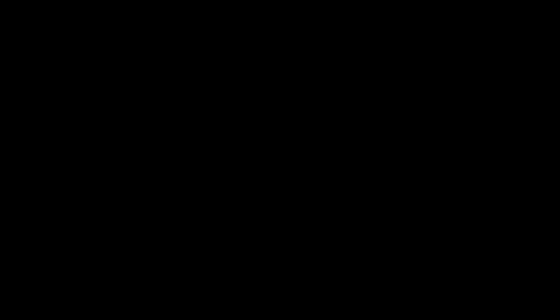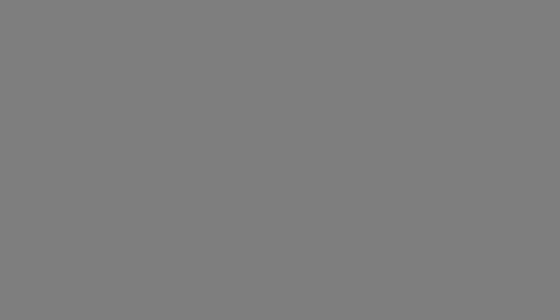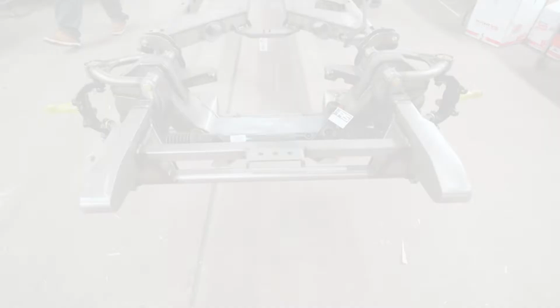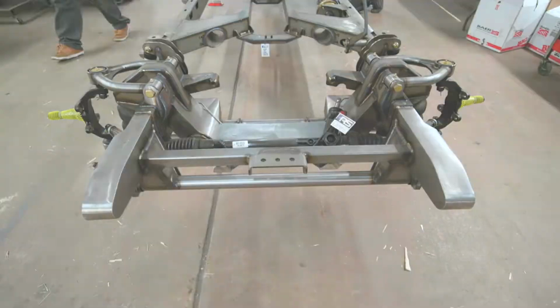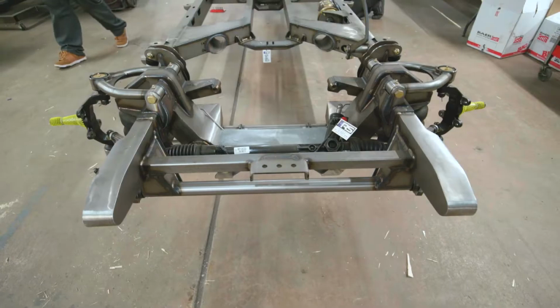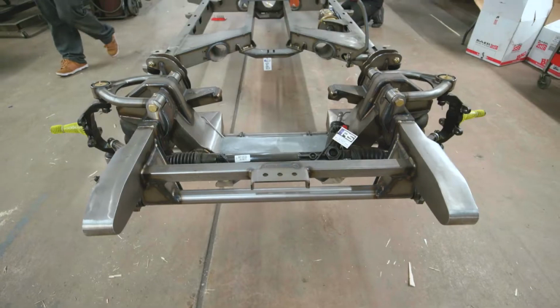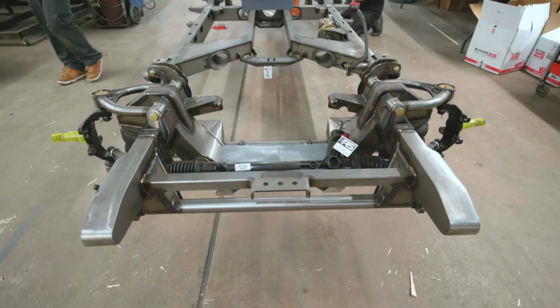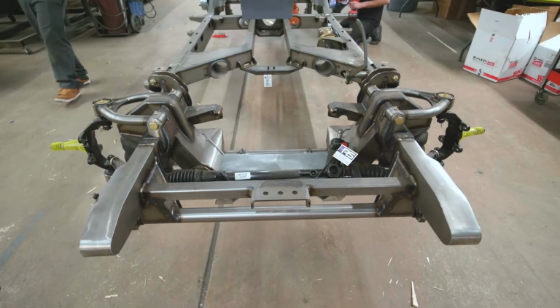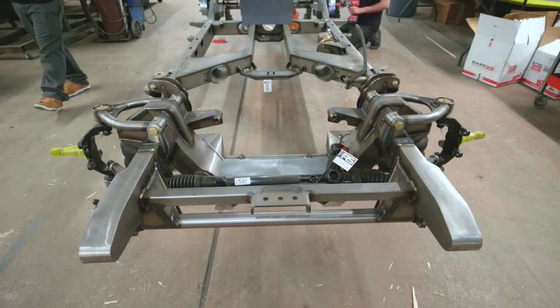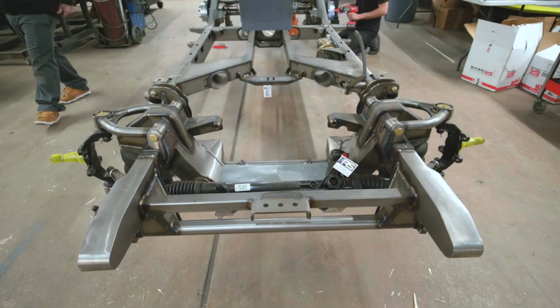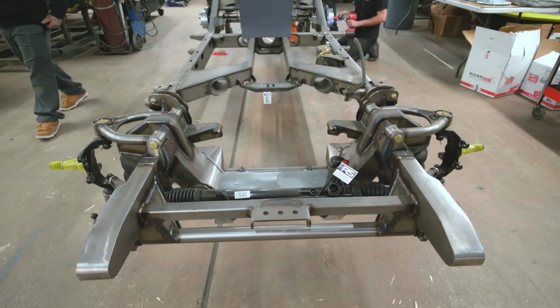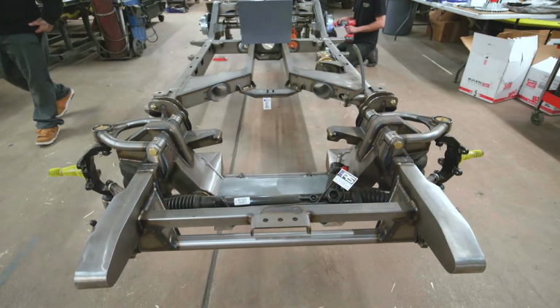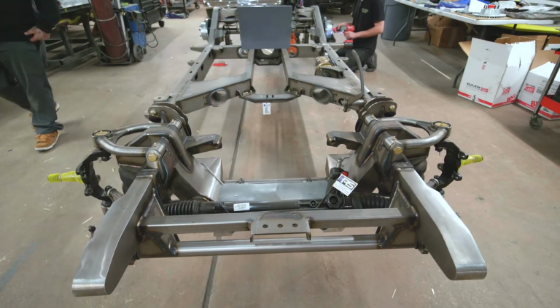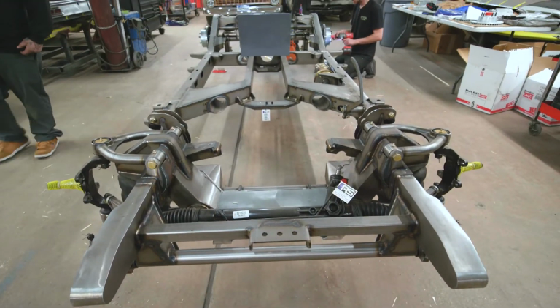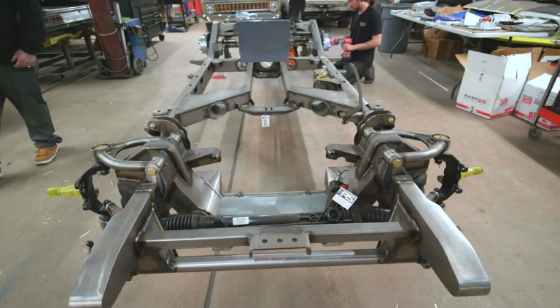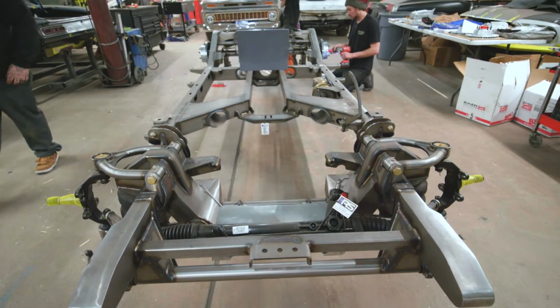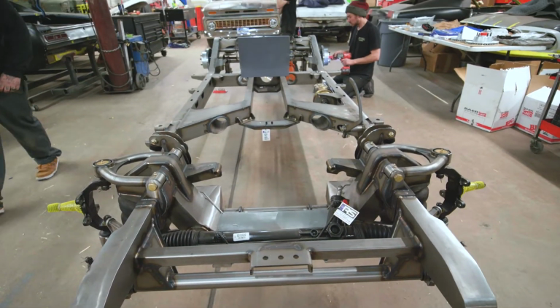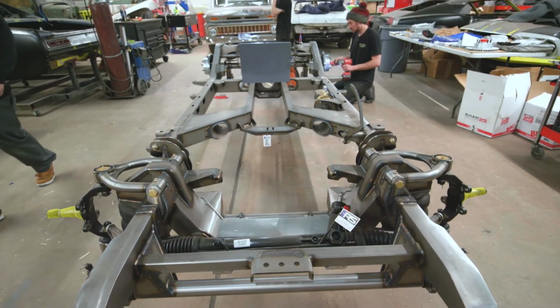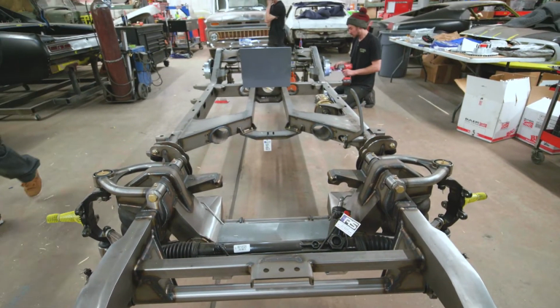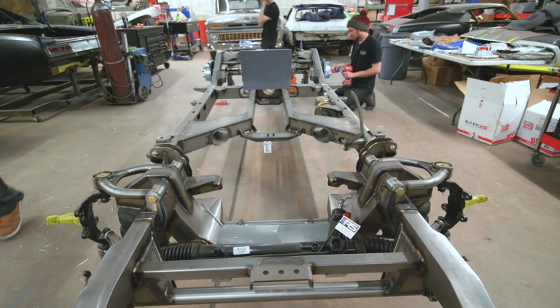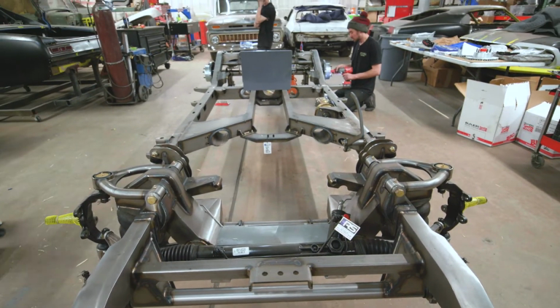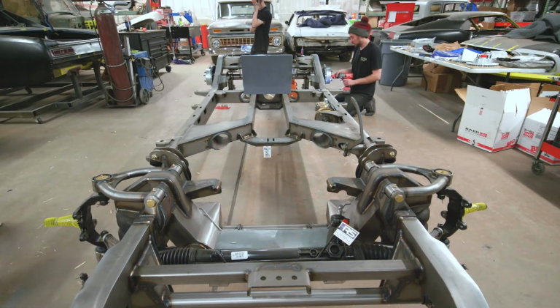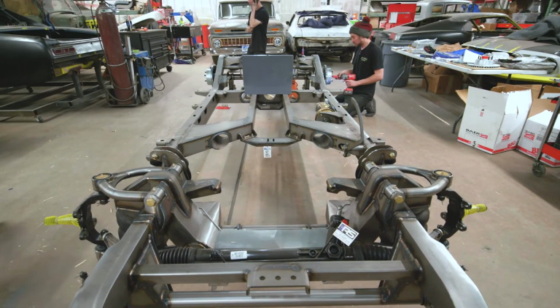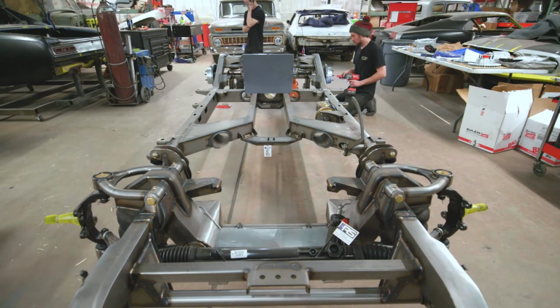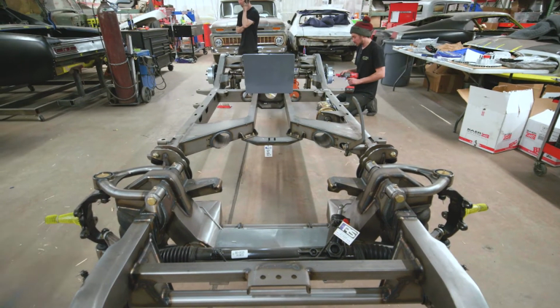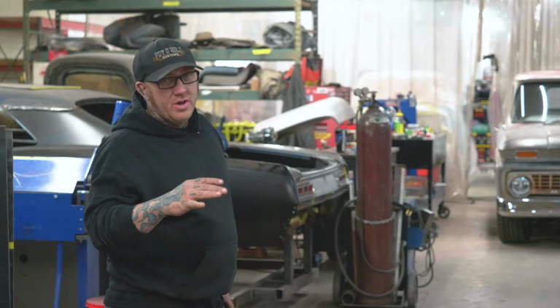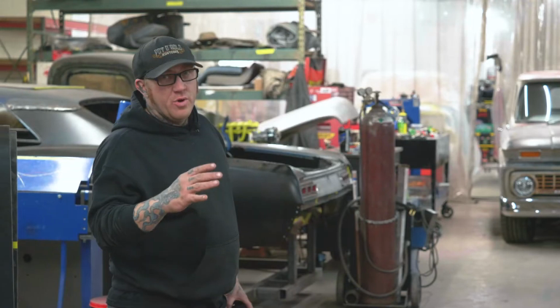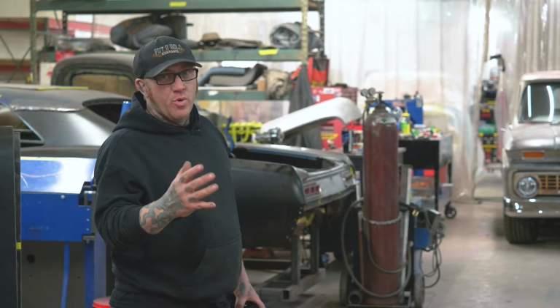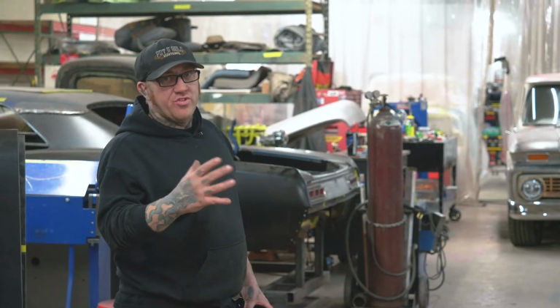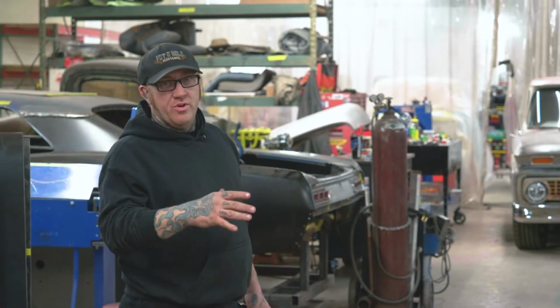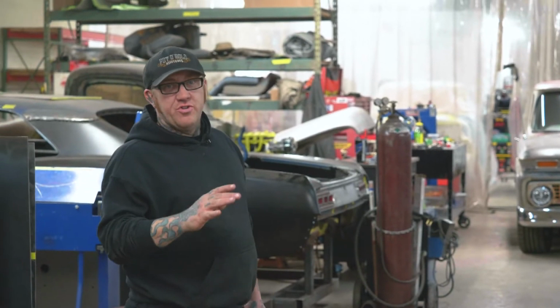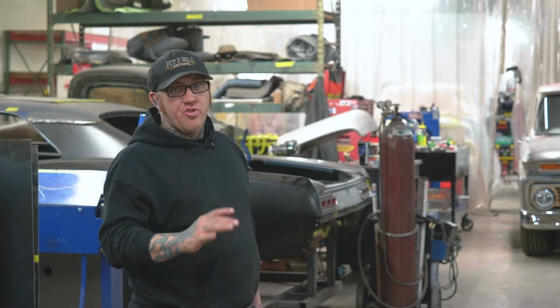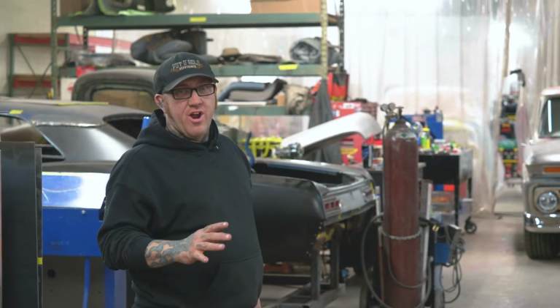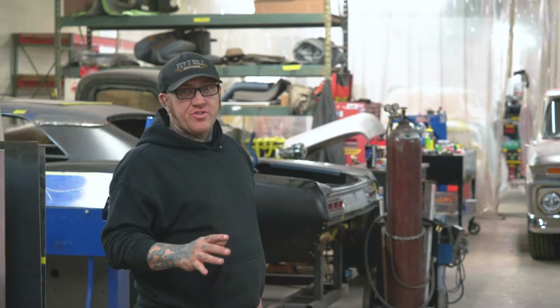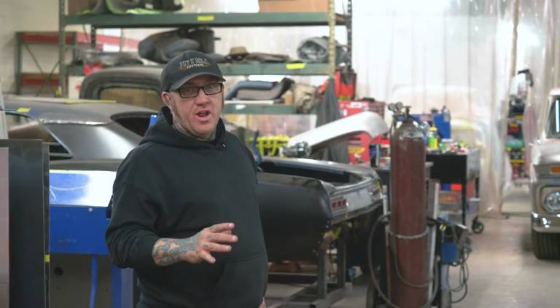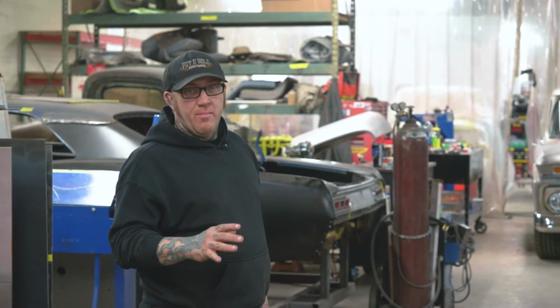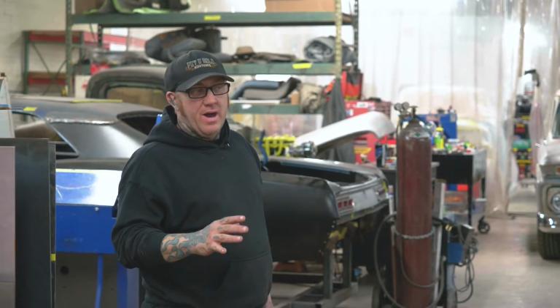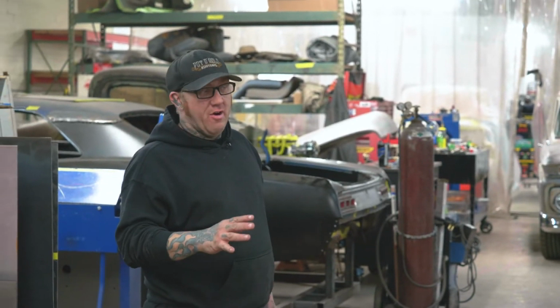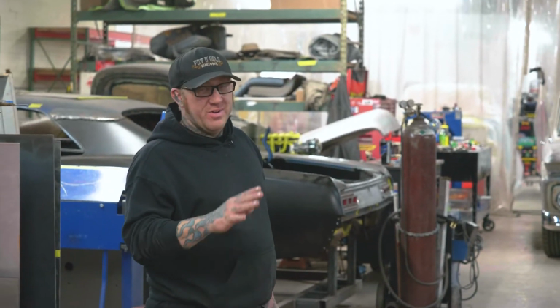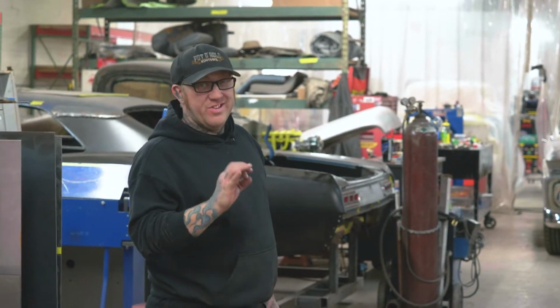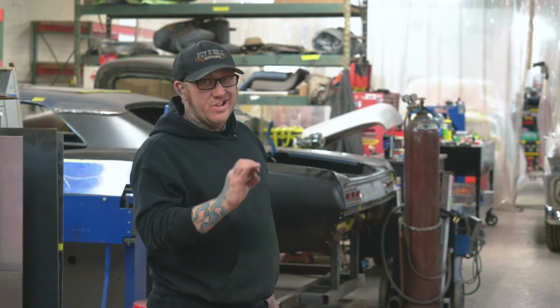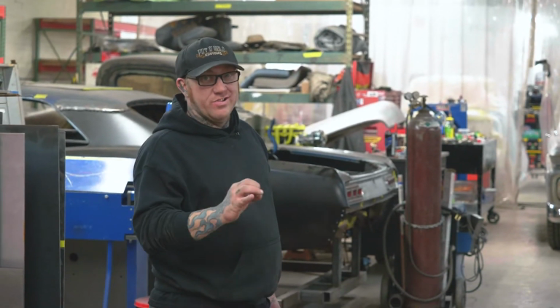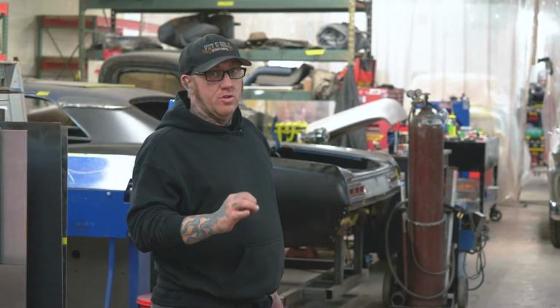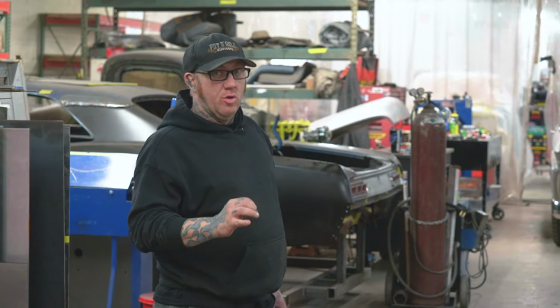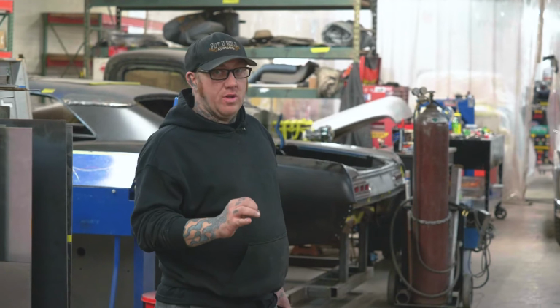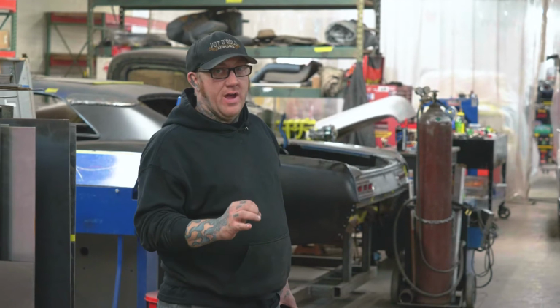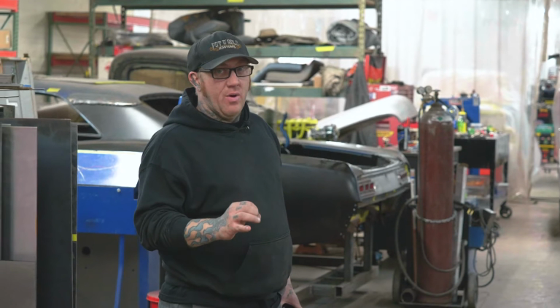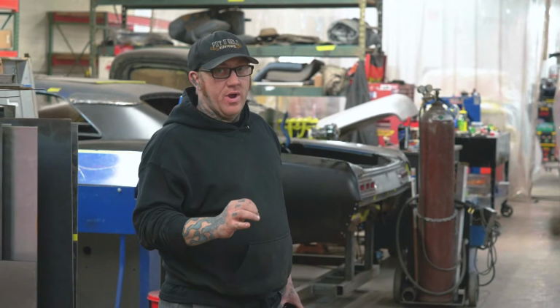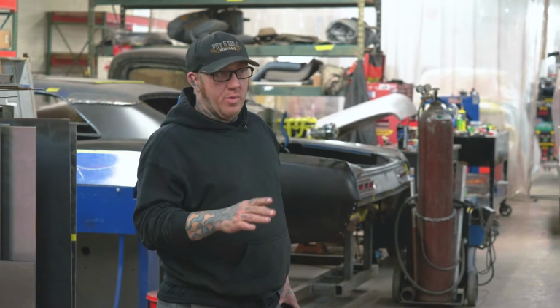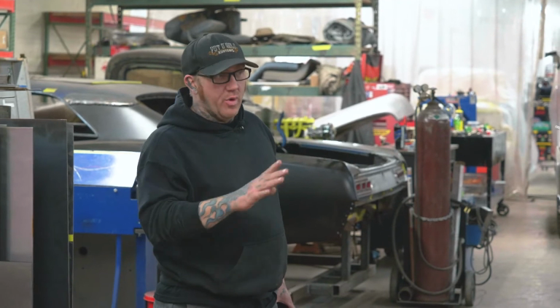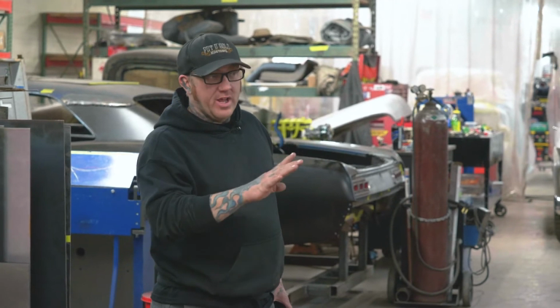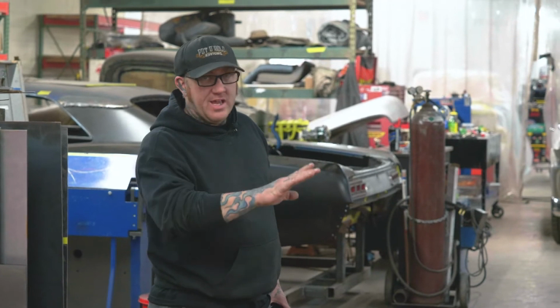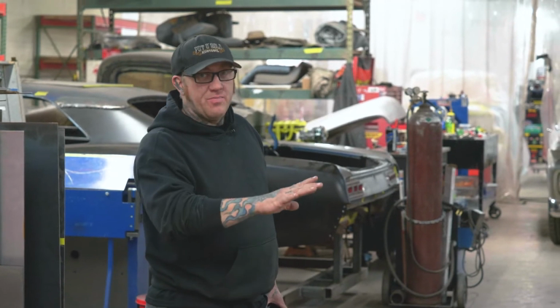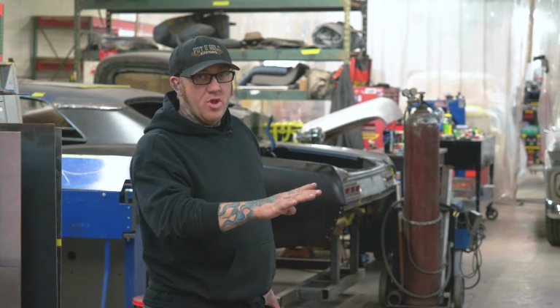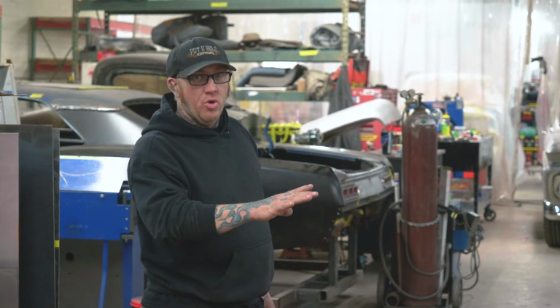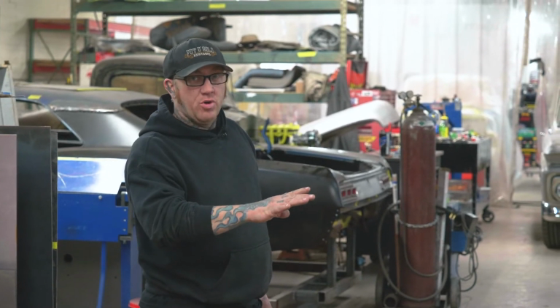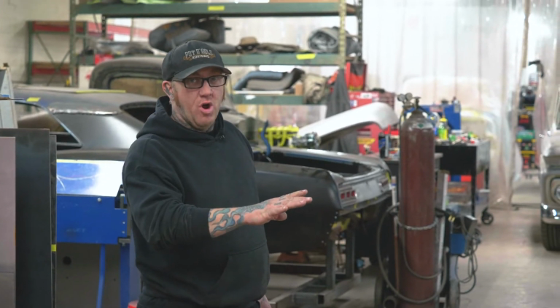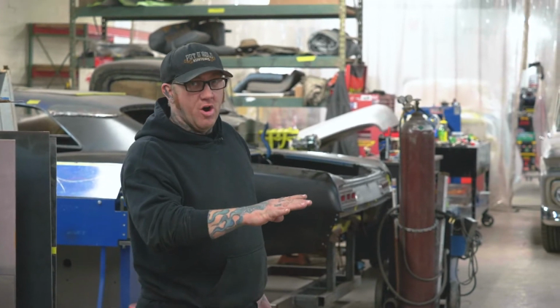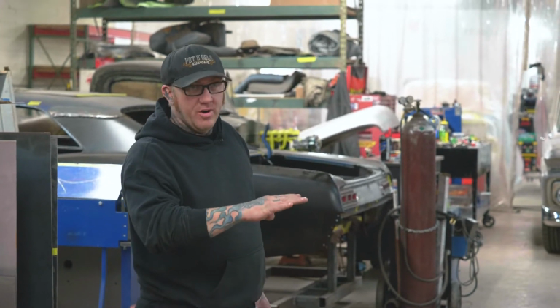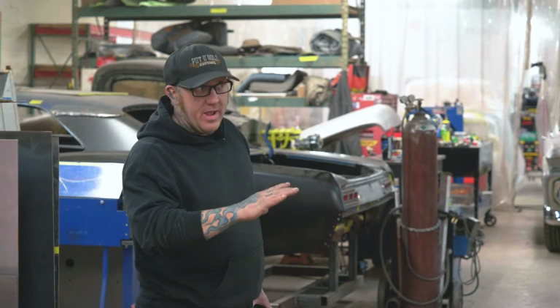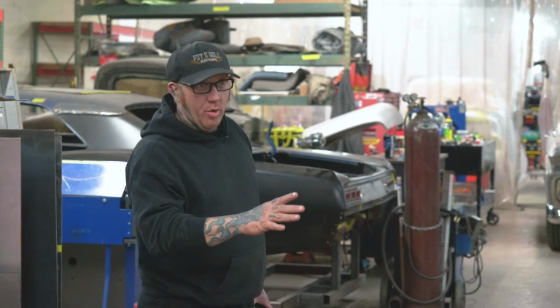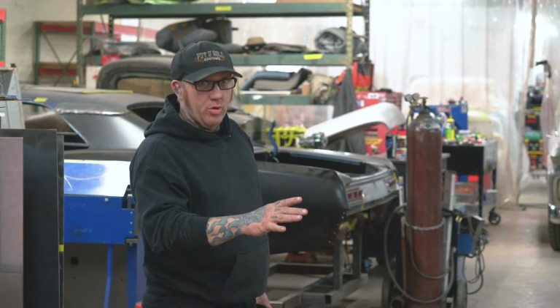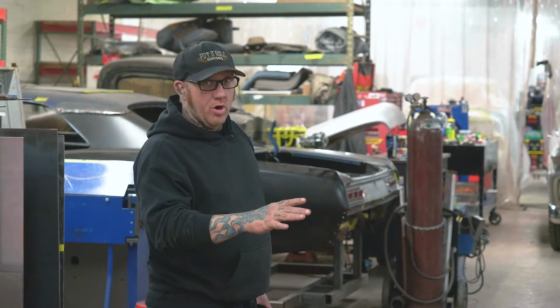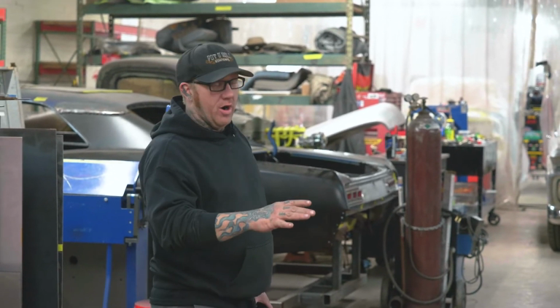All right, so some rundown of this chassis platform. The point is we want something that drives kind of modern but doesn't look that way. We want to keep the old car an old car.